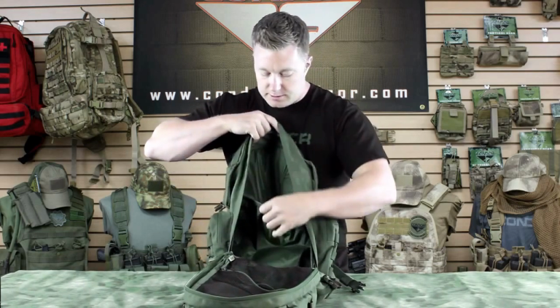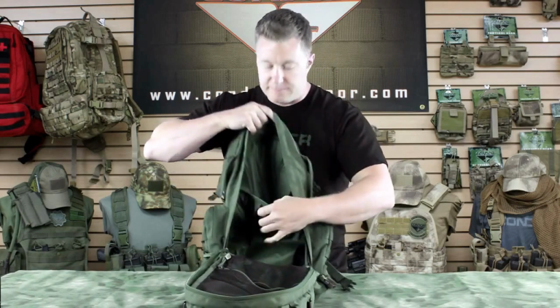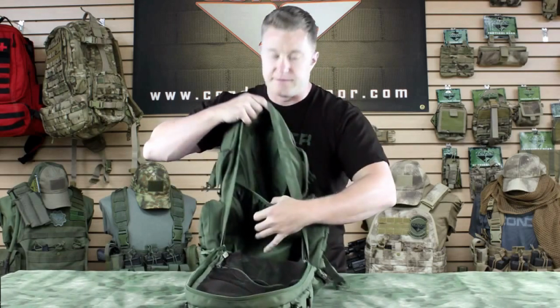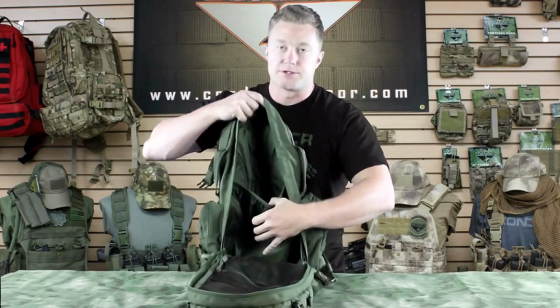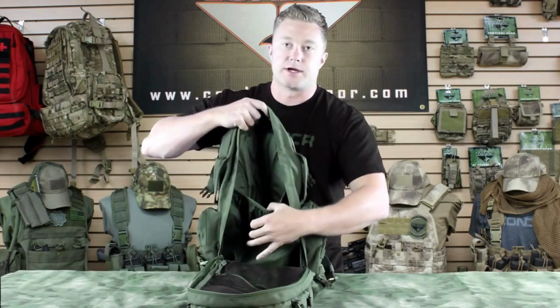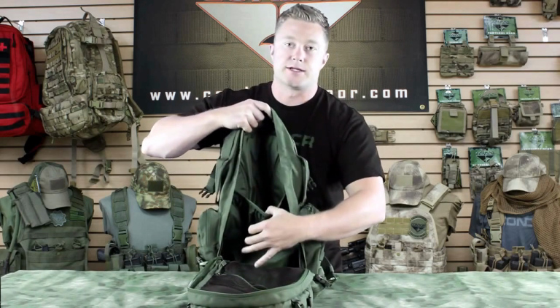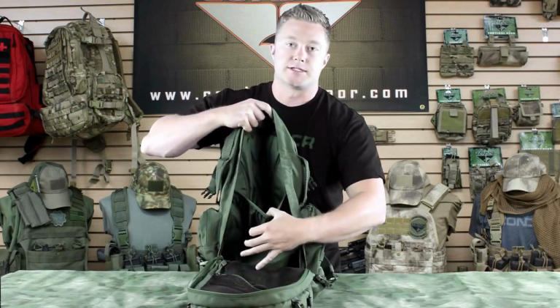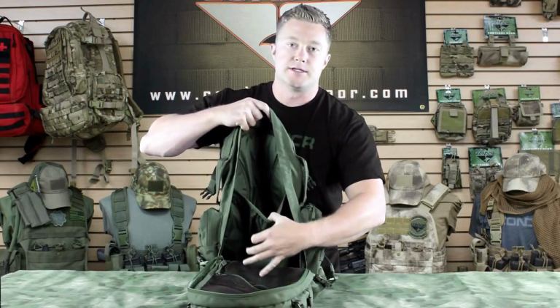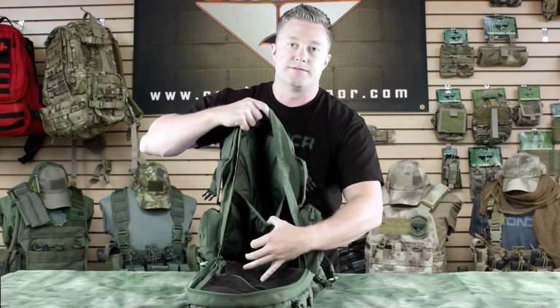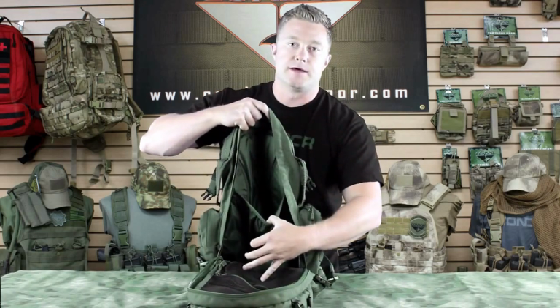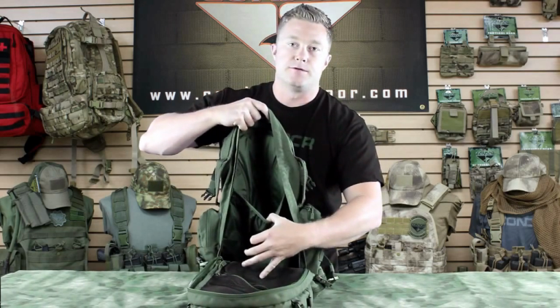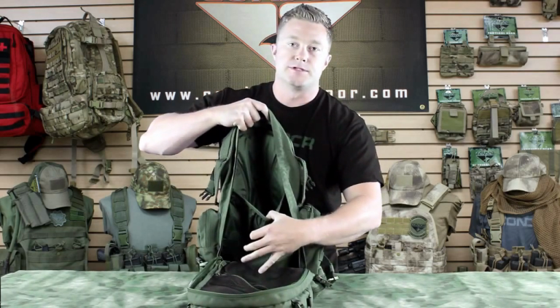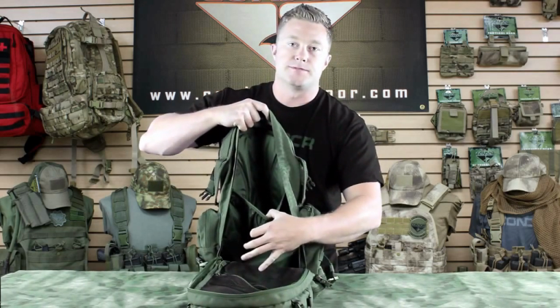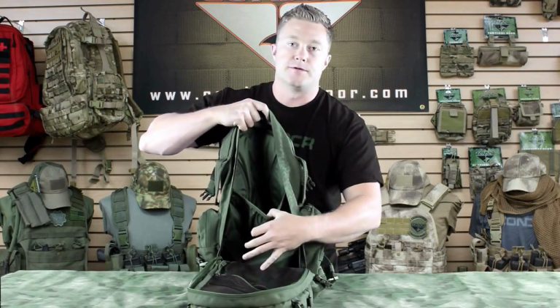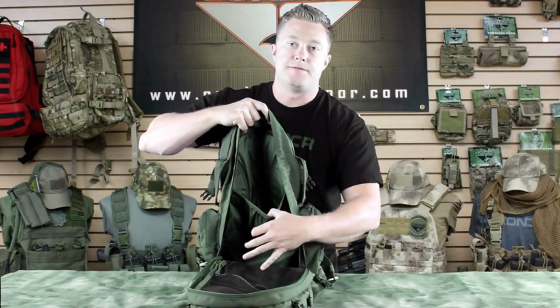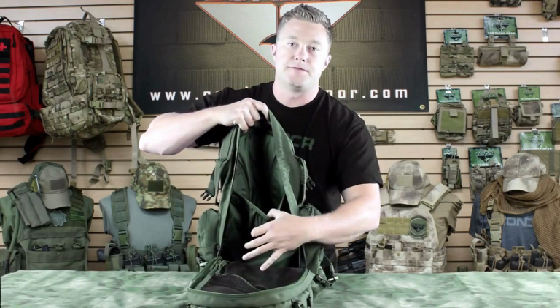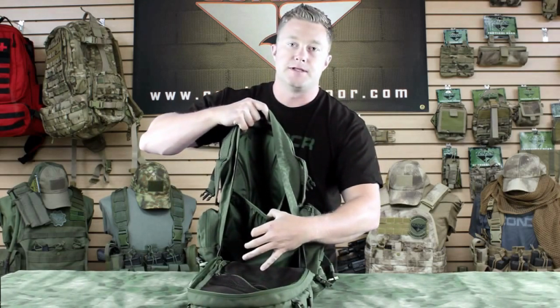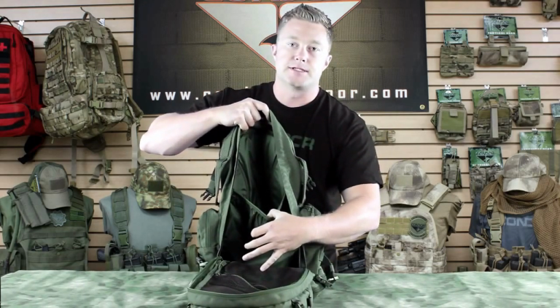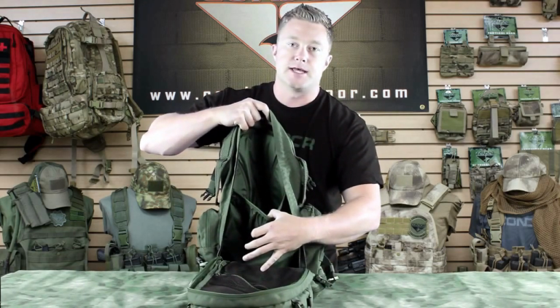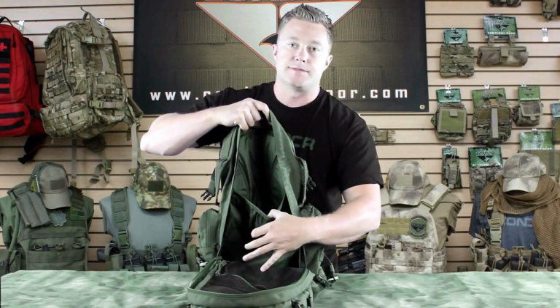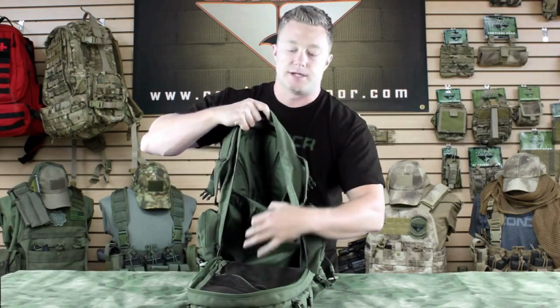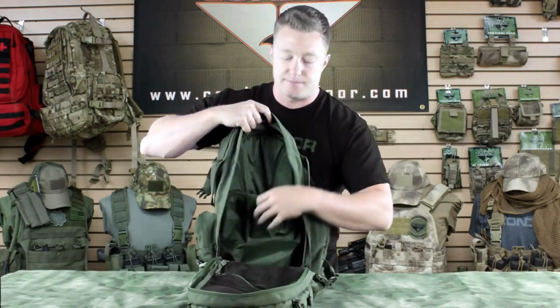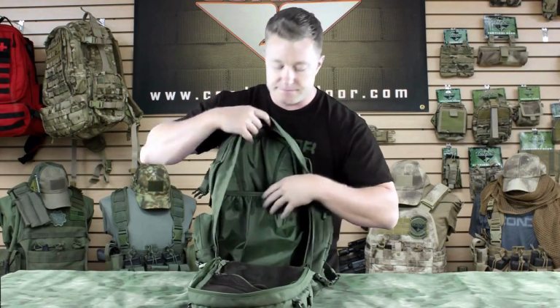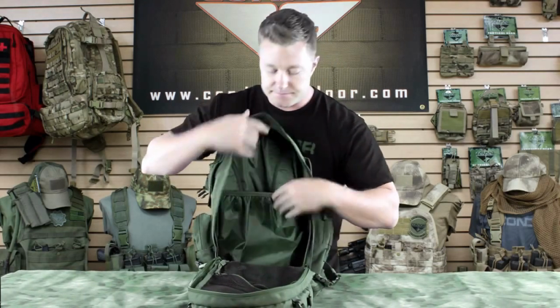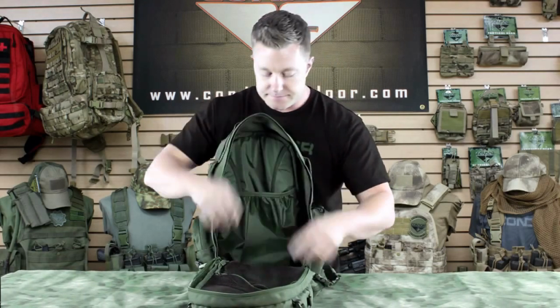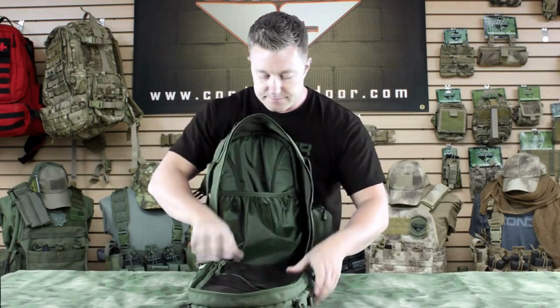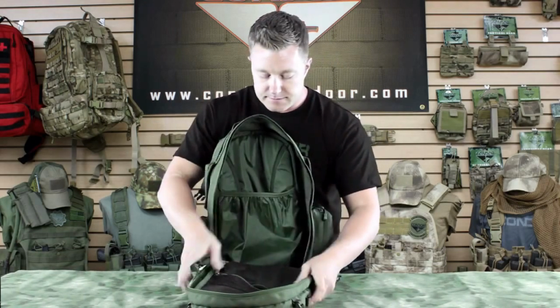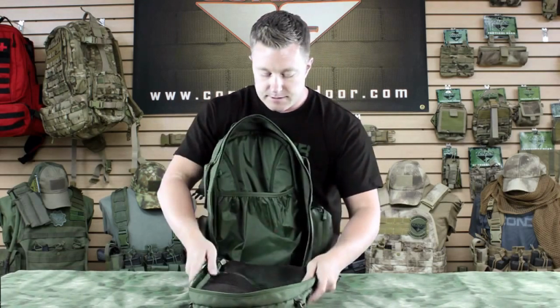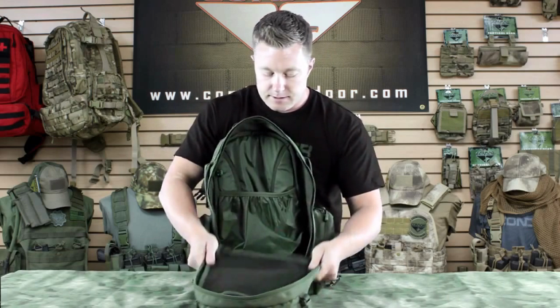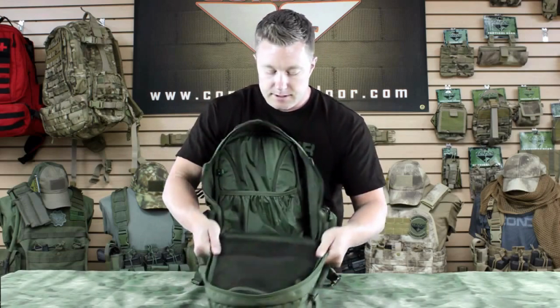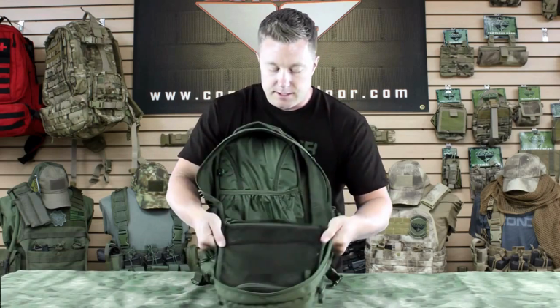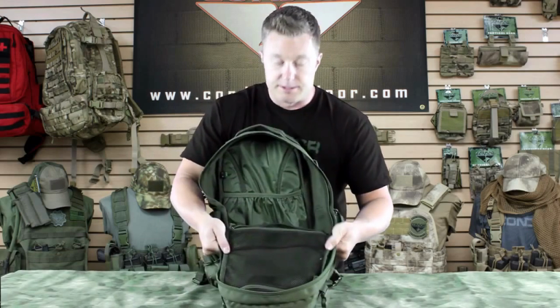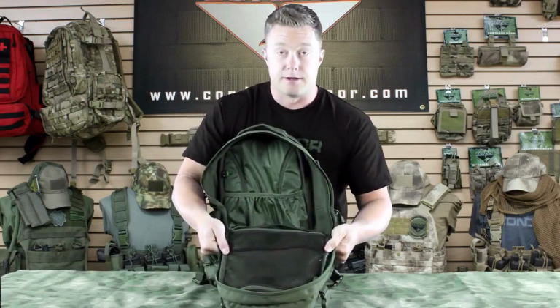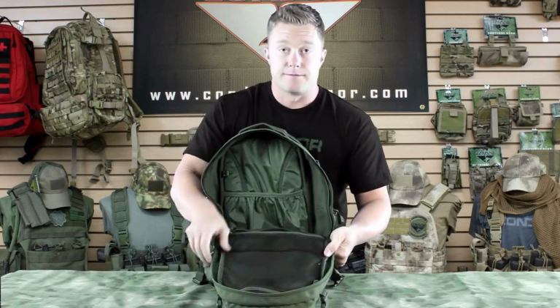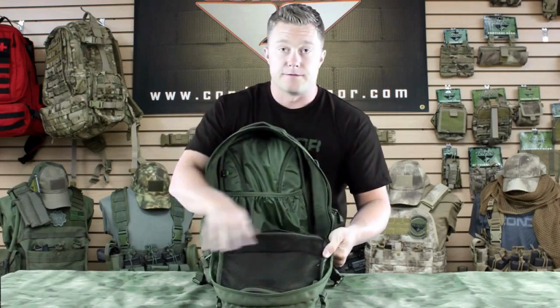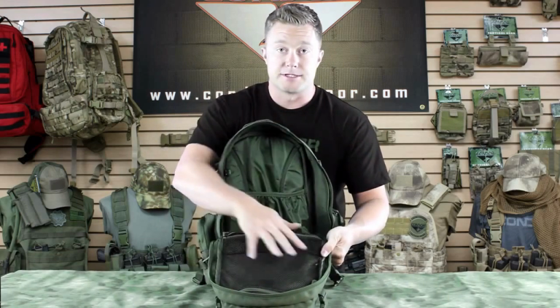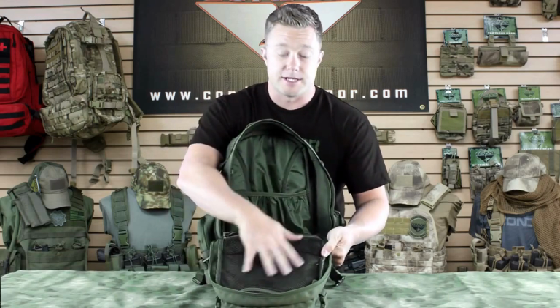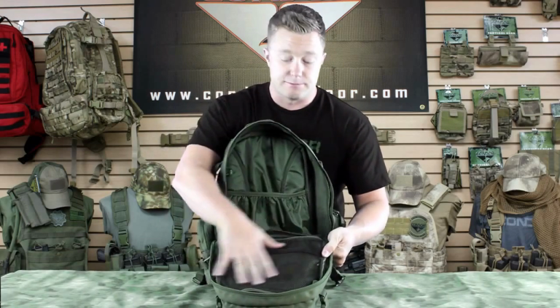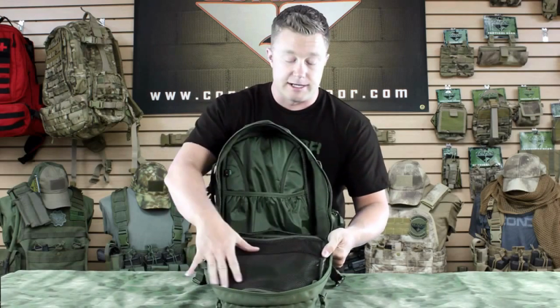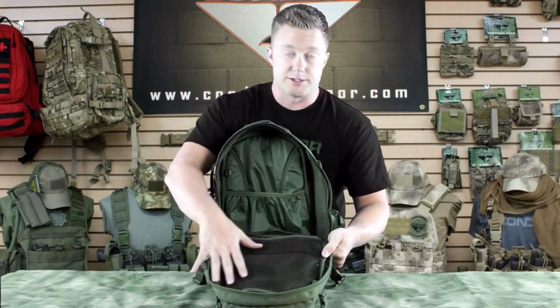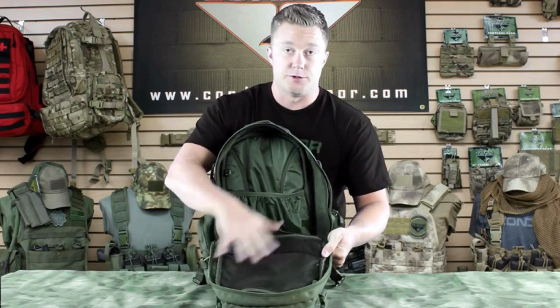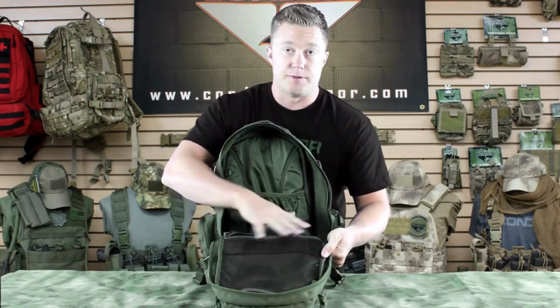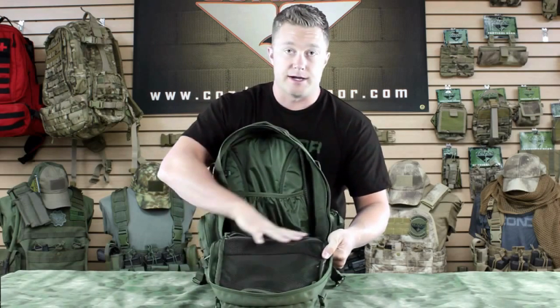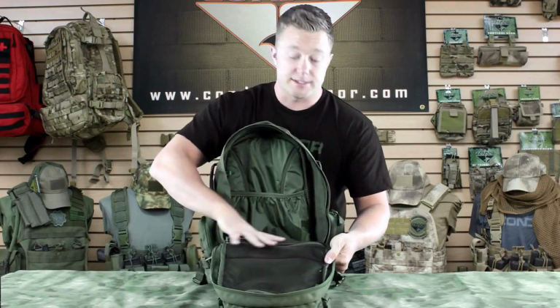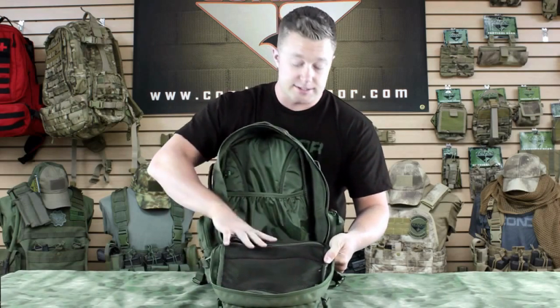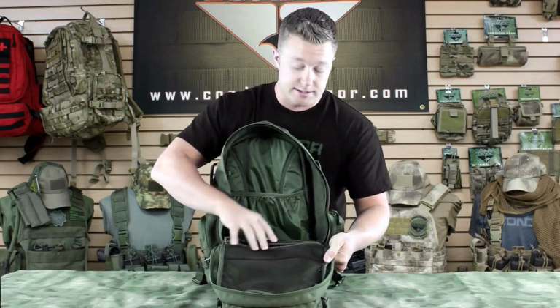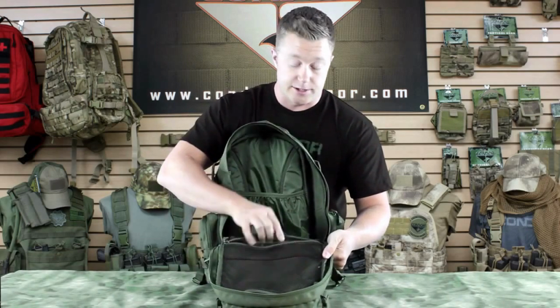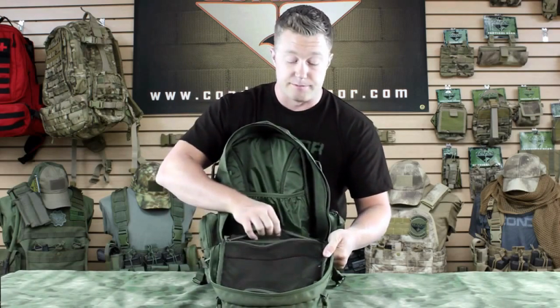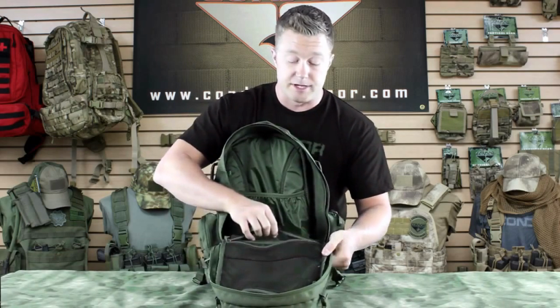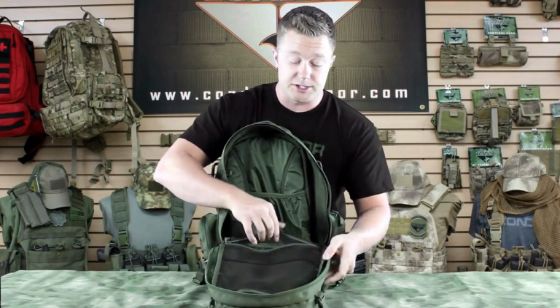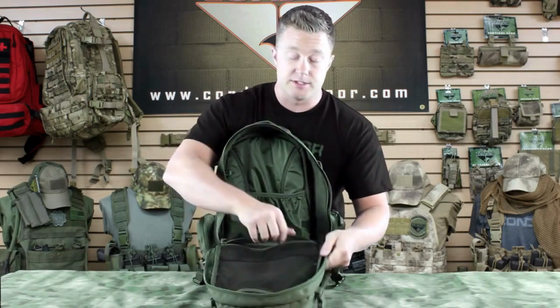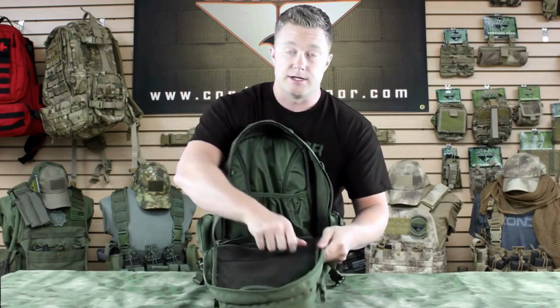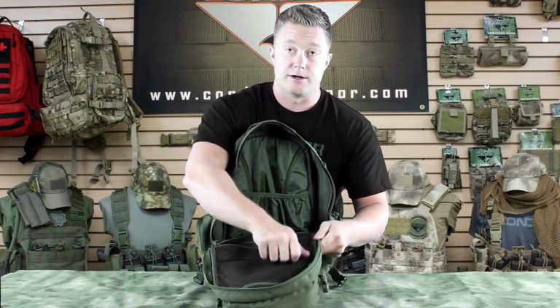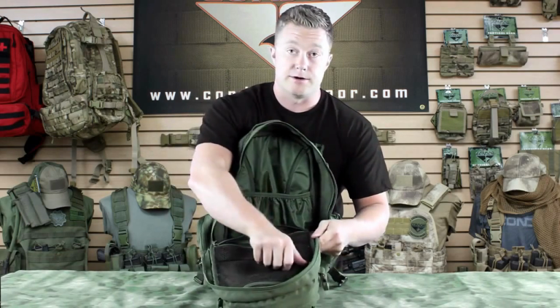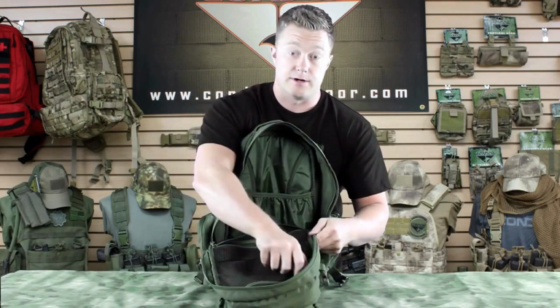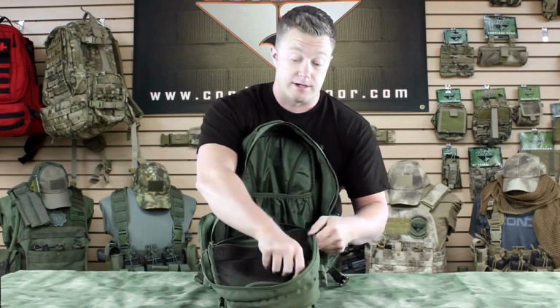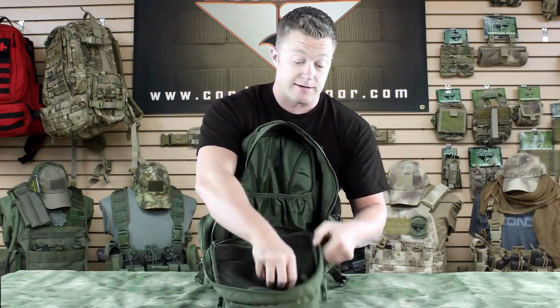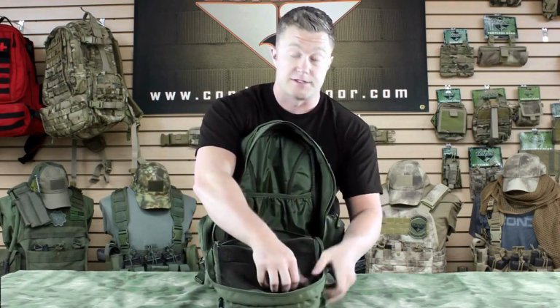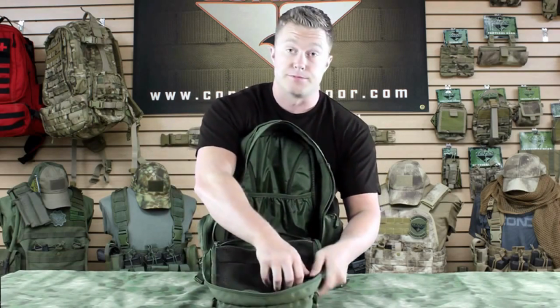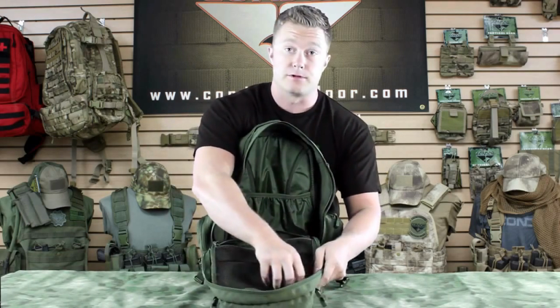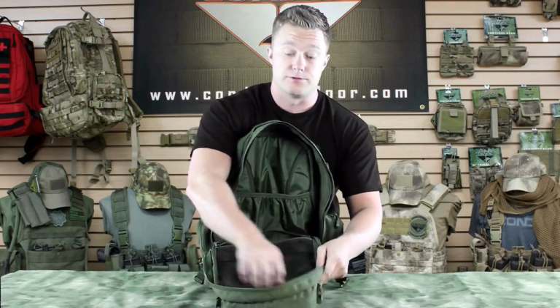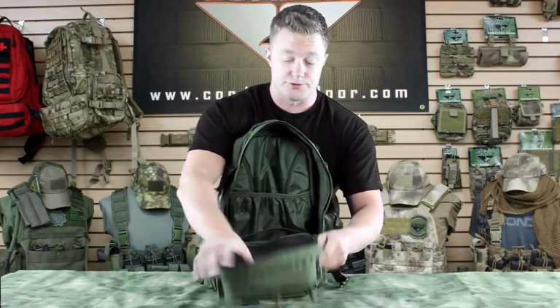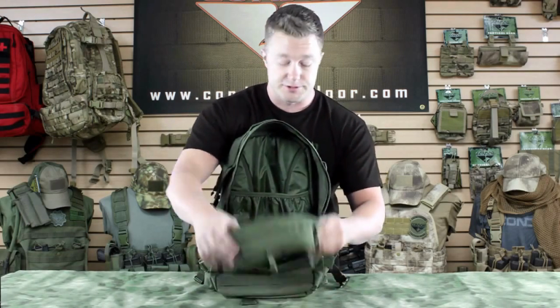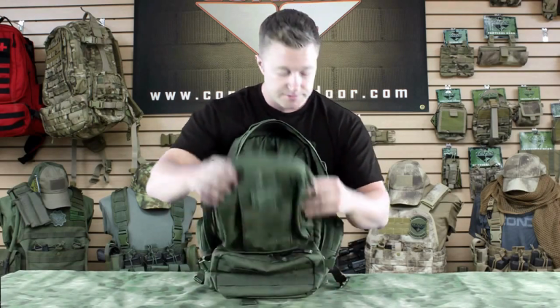We've also got a sleeve that holds up to a 15-inch laptop. And then on the front side, we've got two pockets that are mesh and have zipper closures.